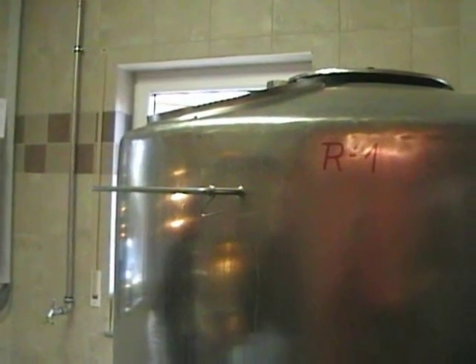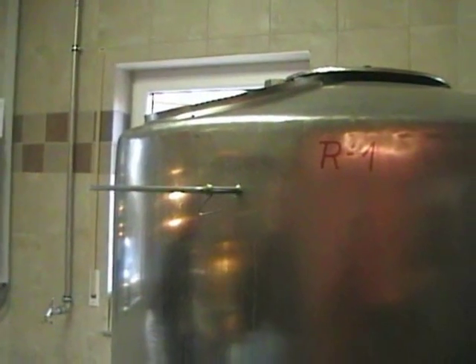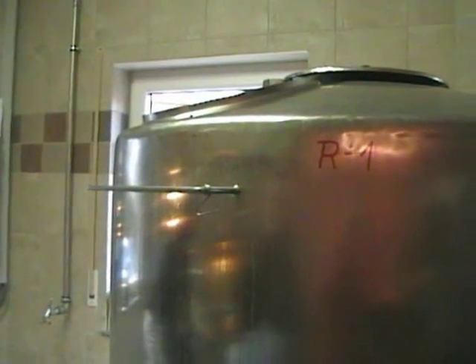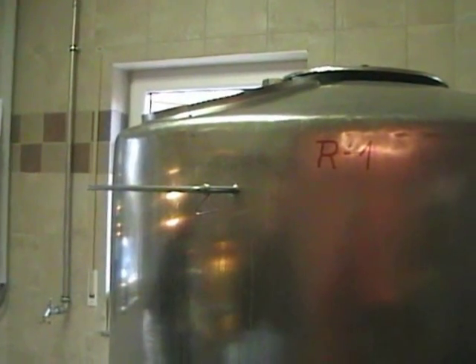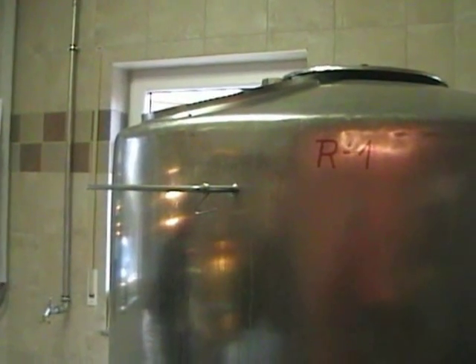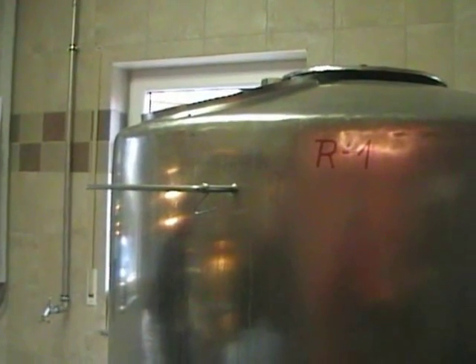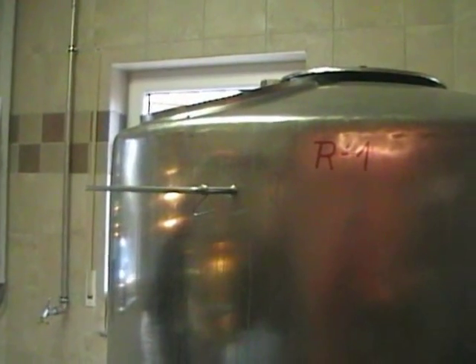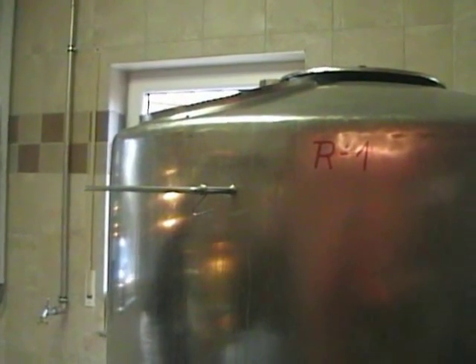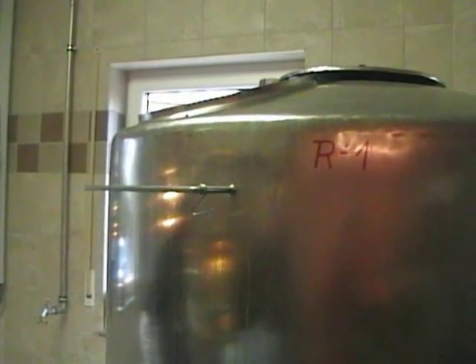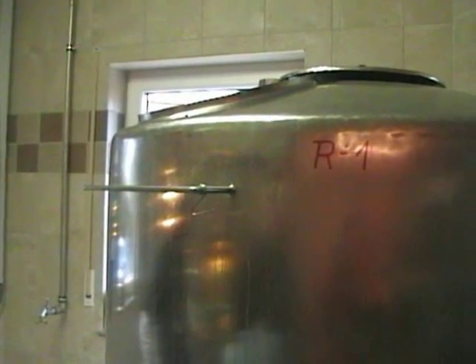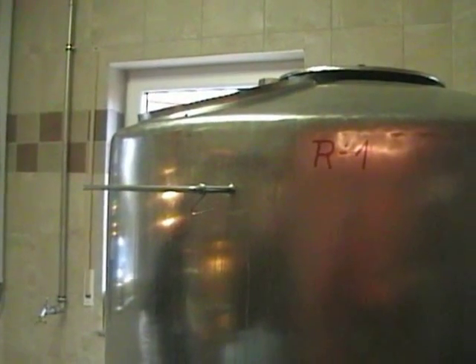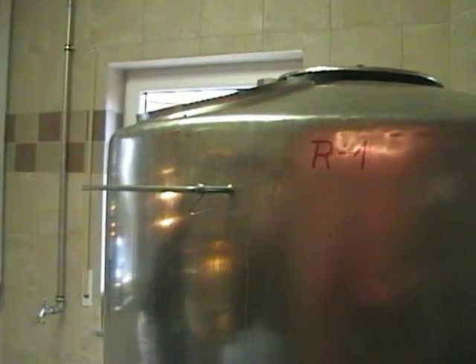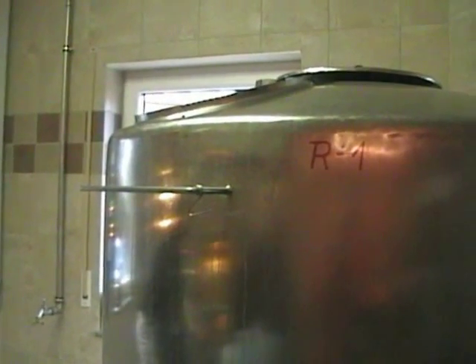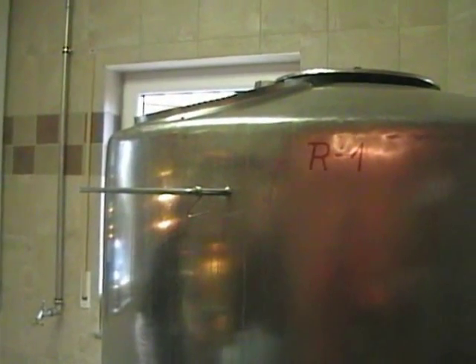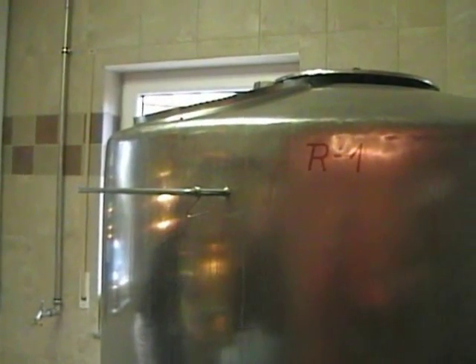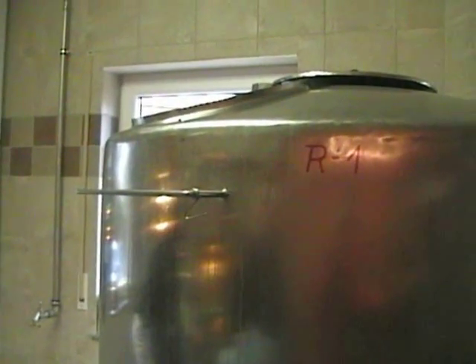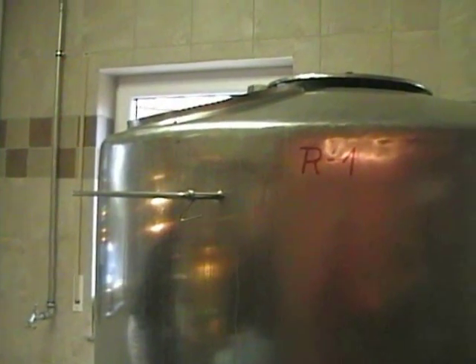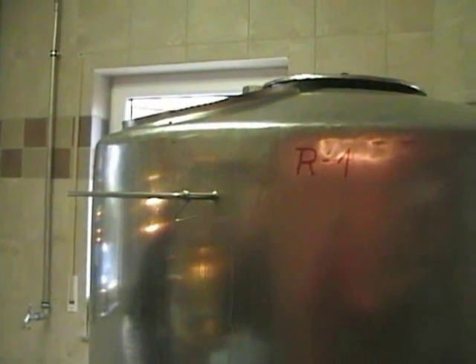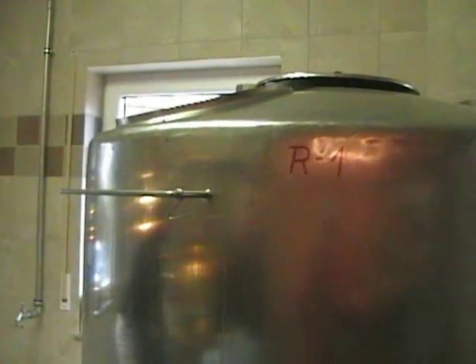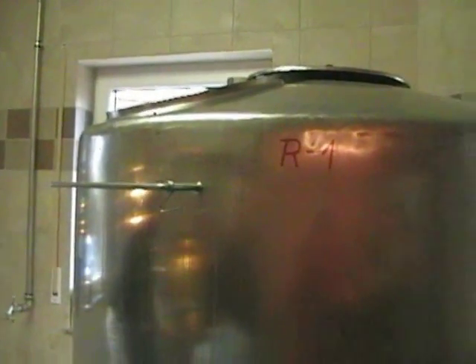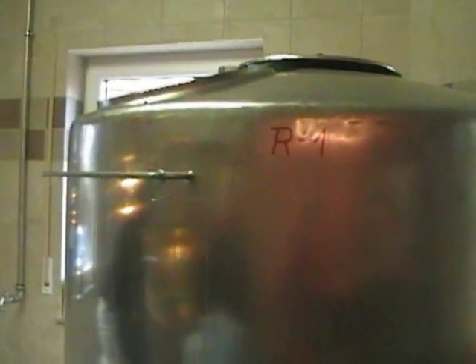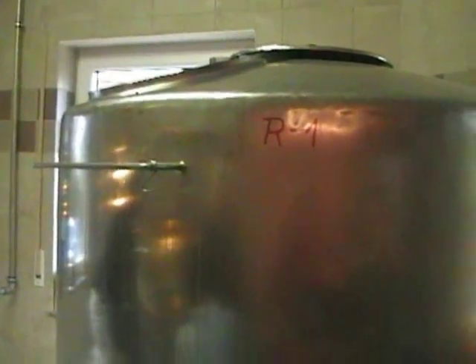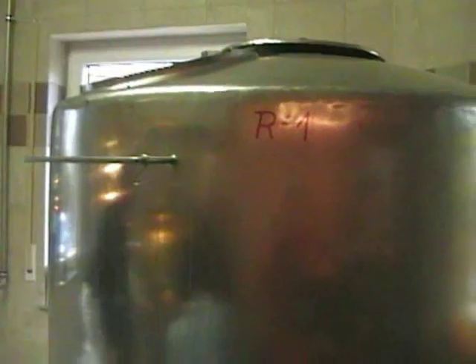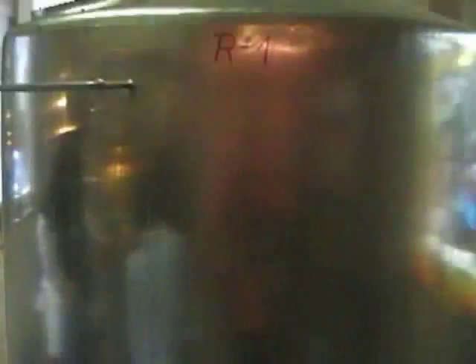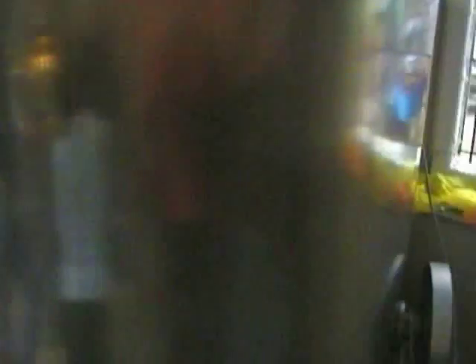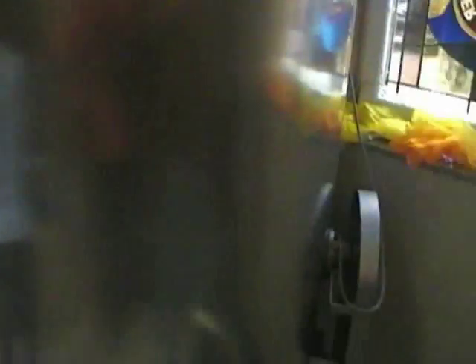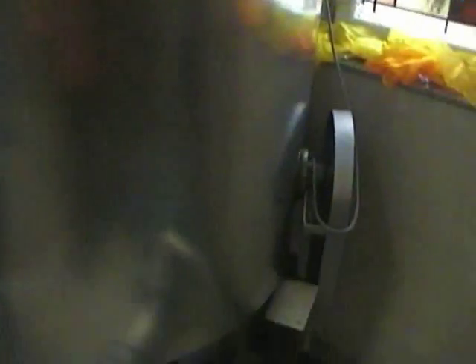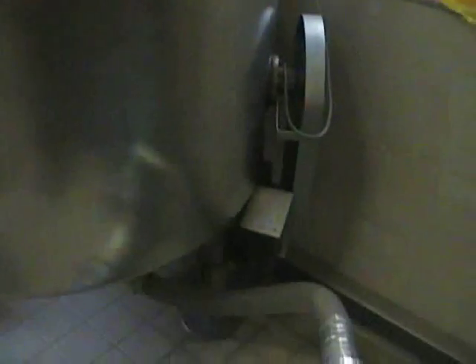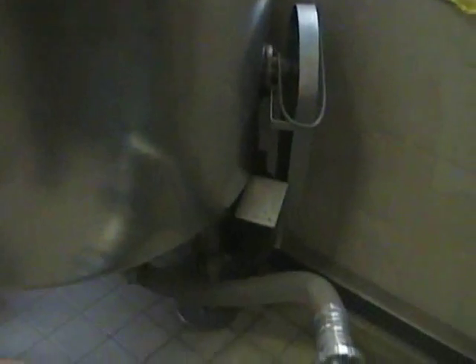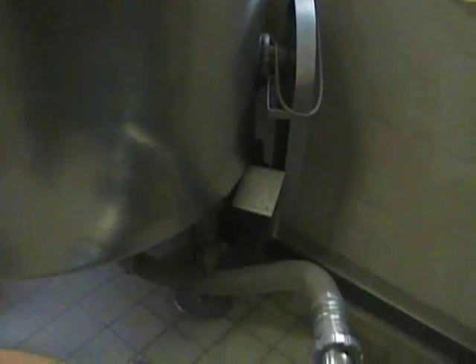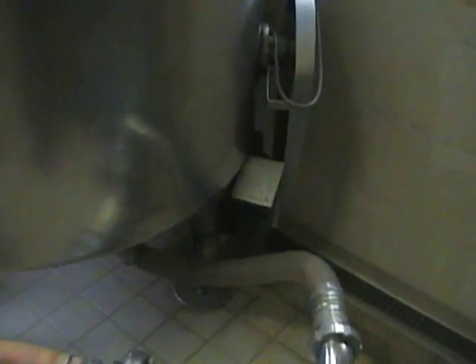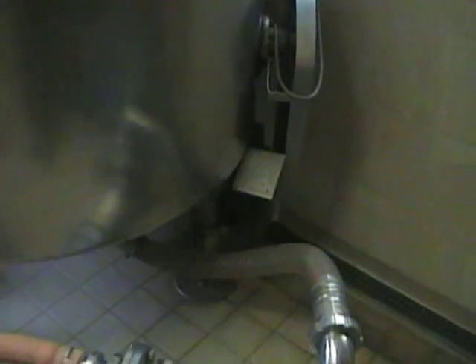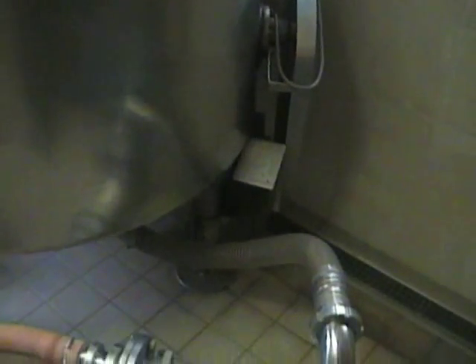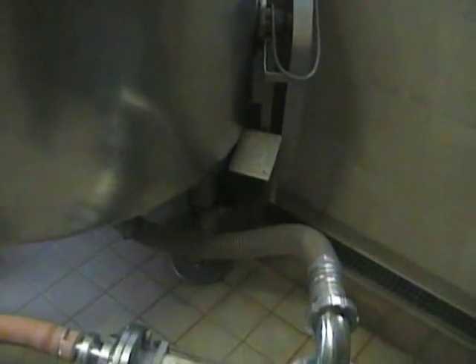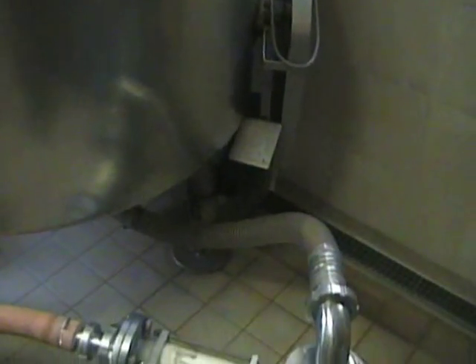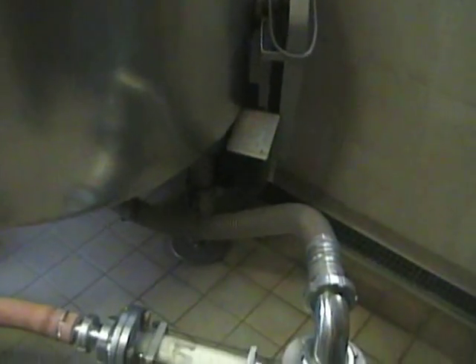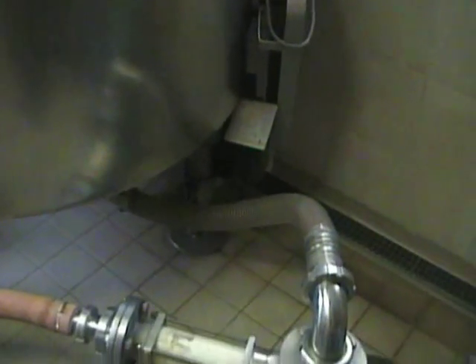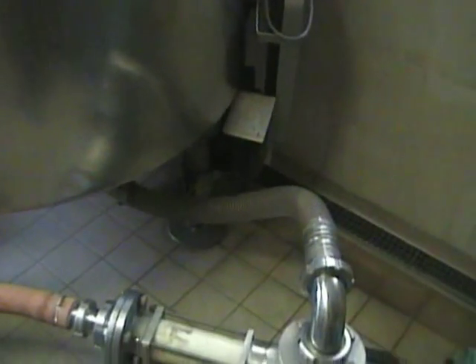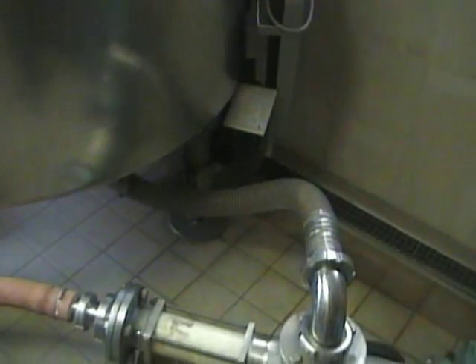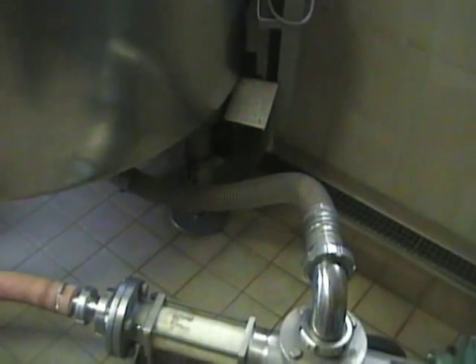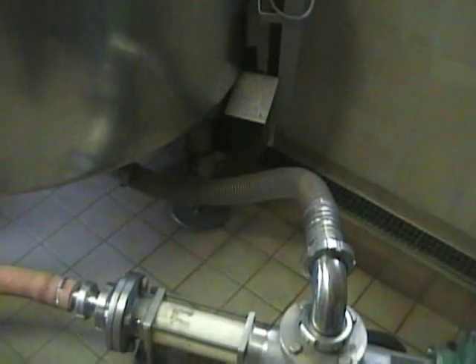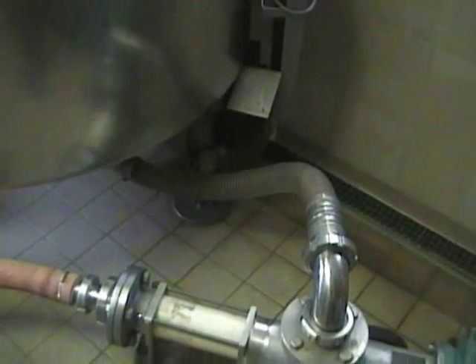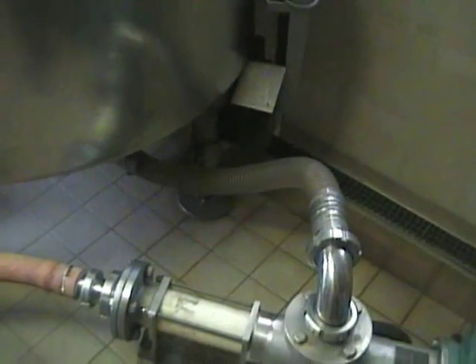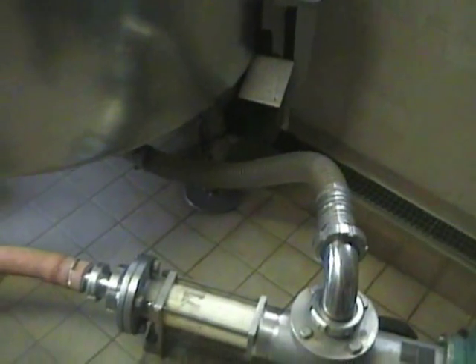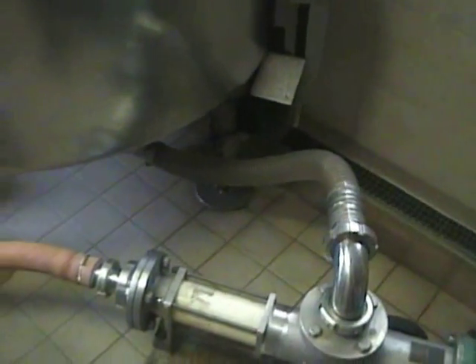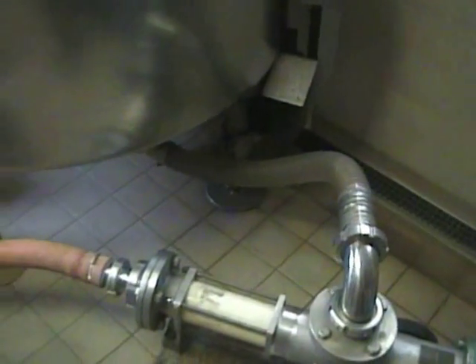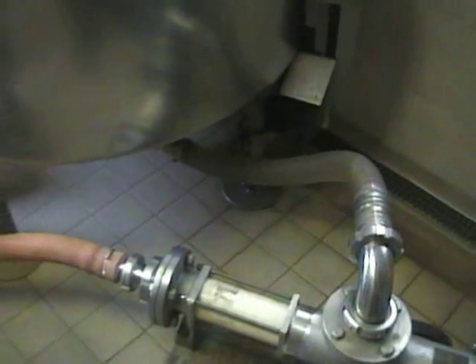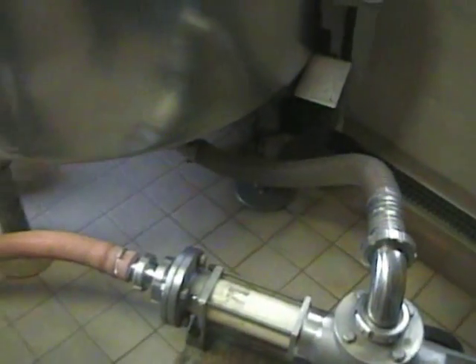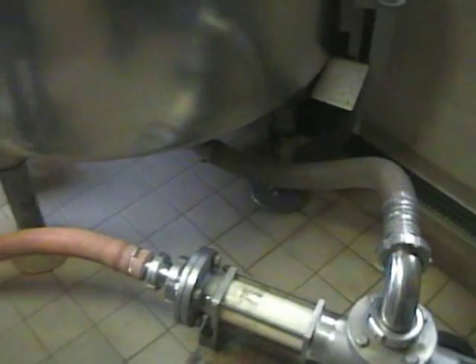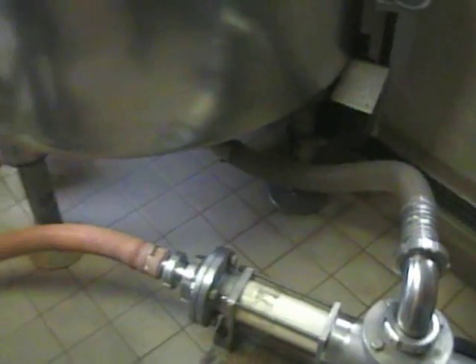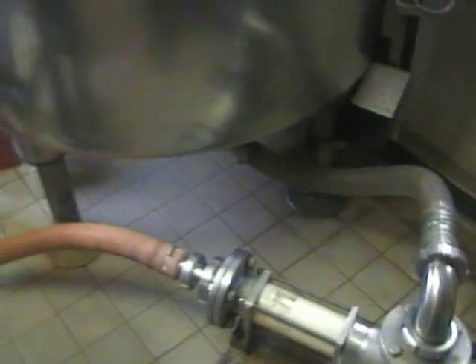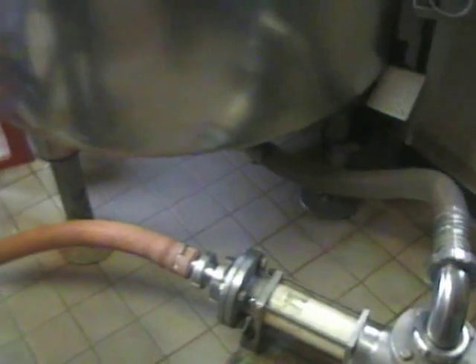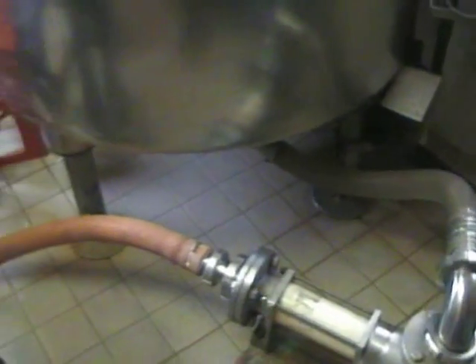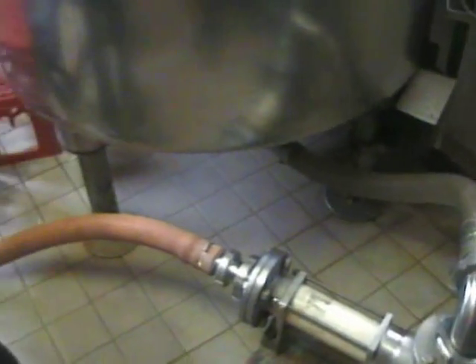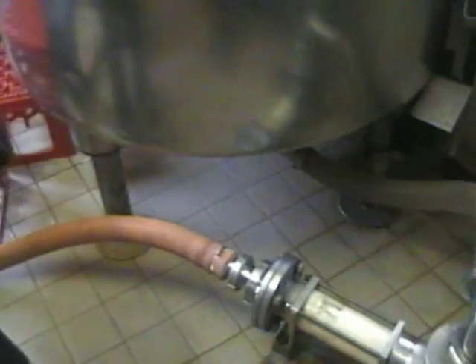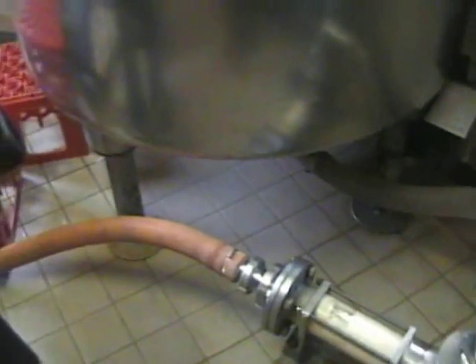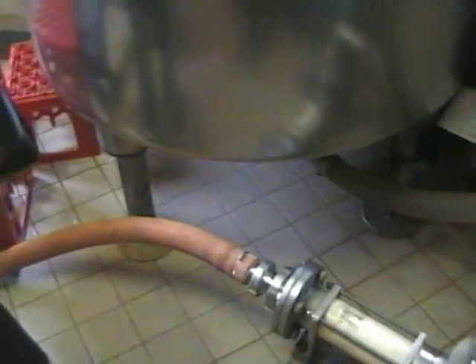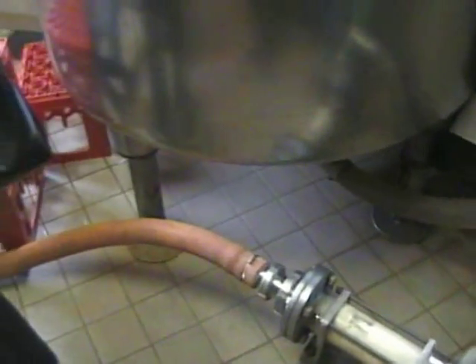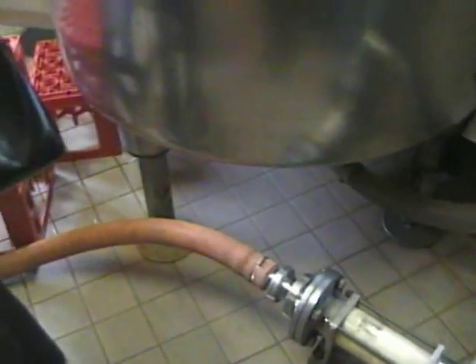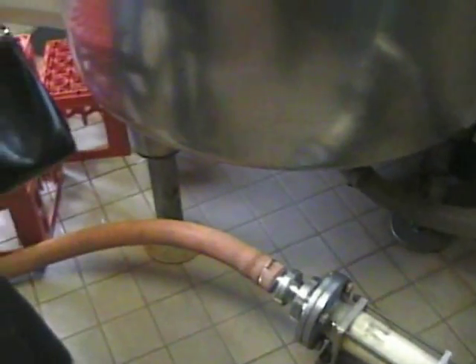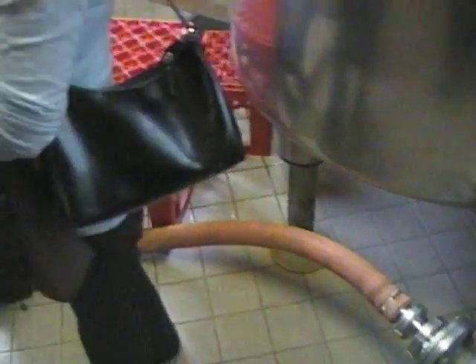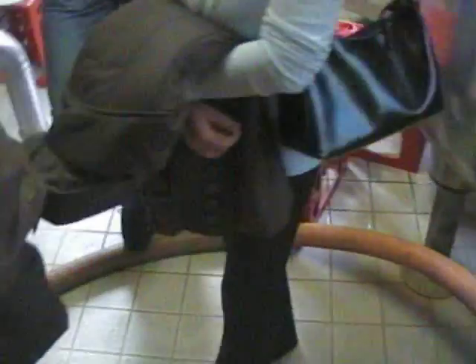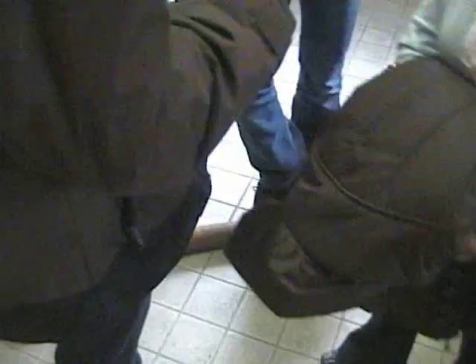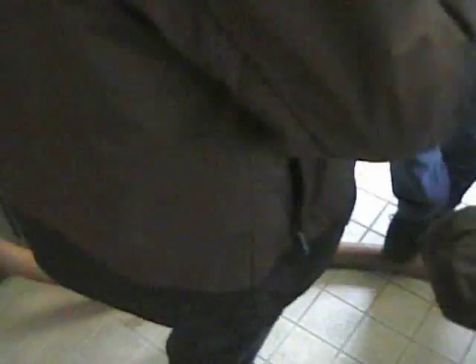Whatever your basic ingredient is, it is turned into a mash and then taken, or as here pumped, over to the still.